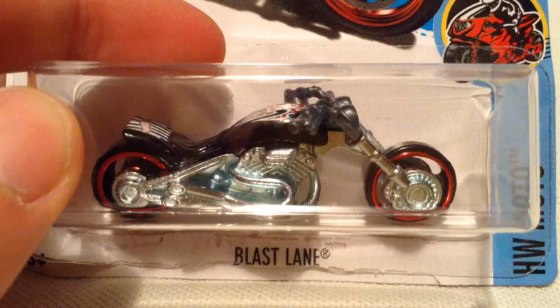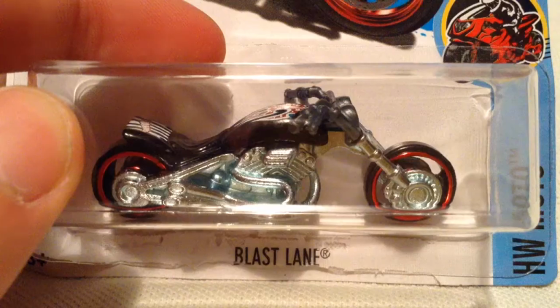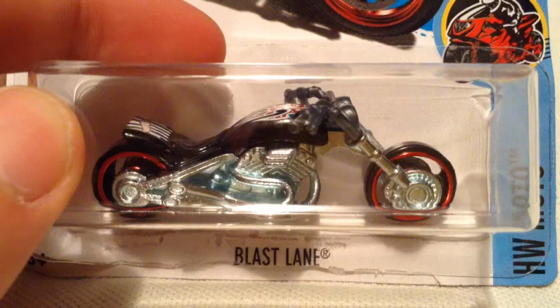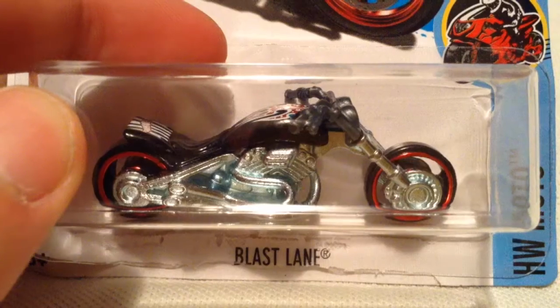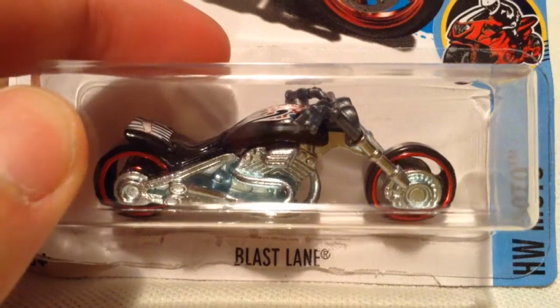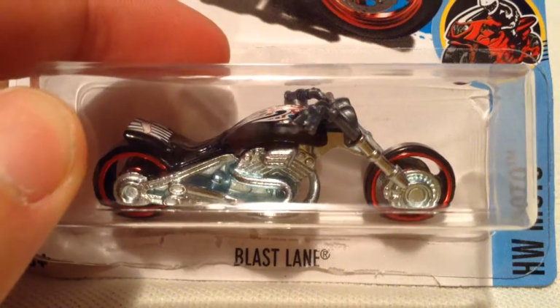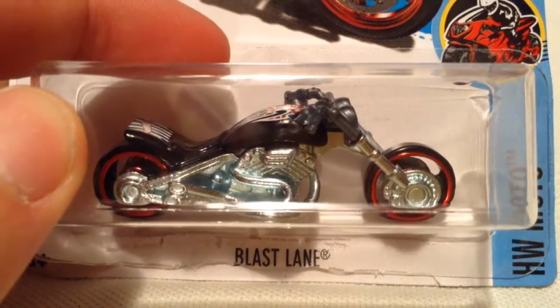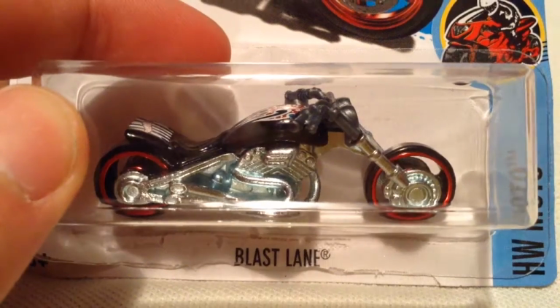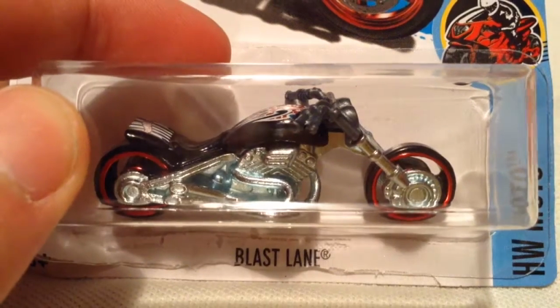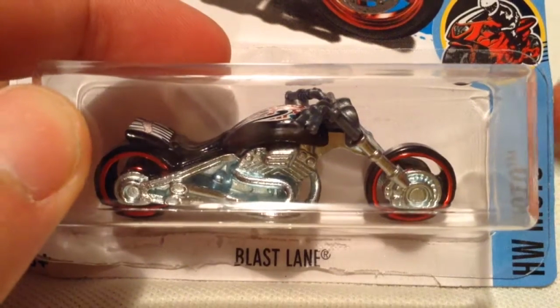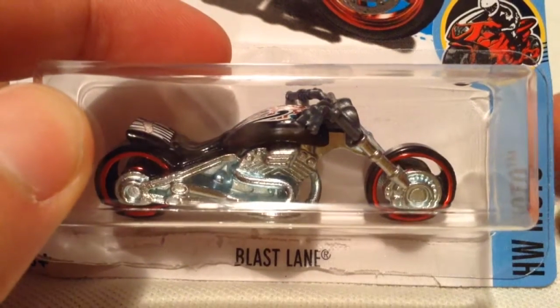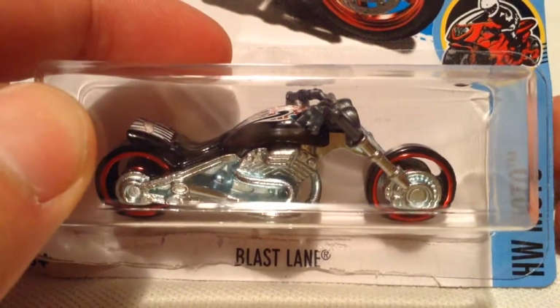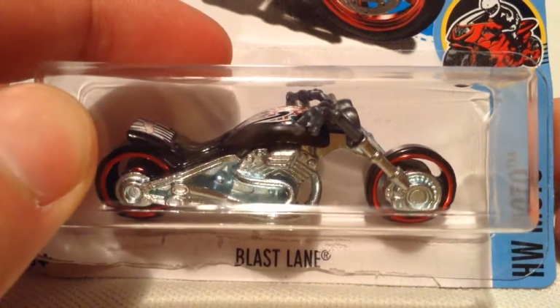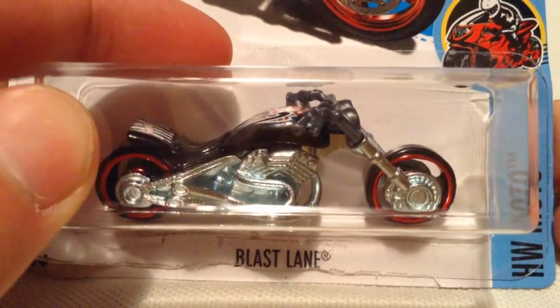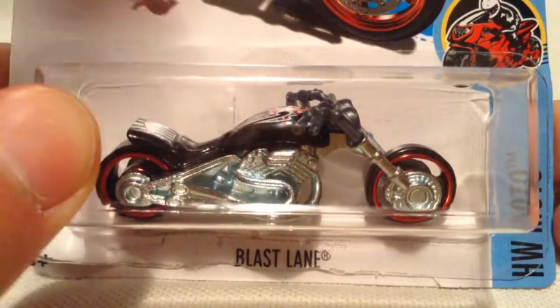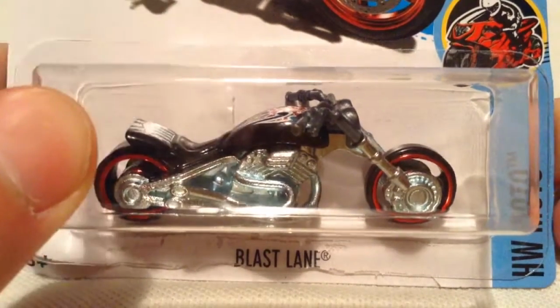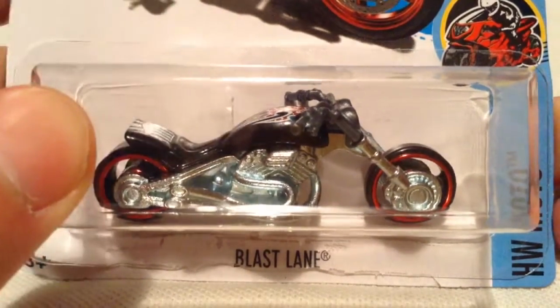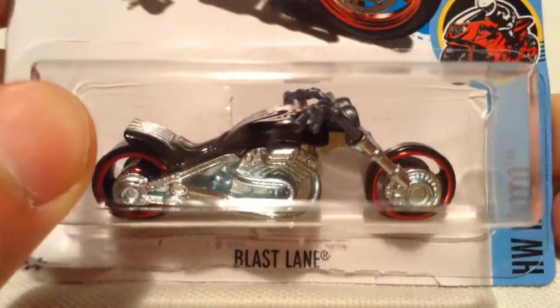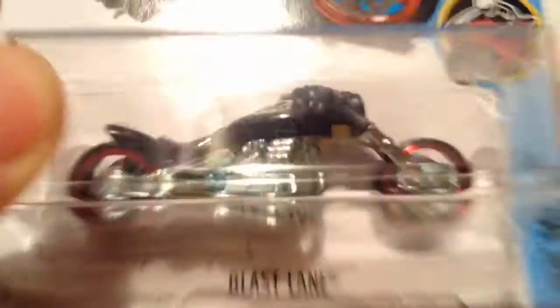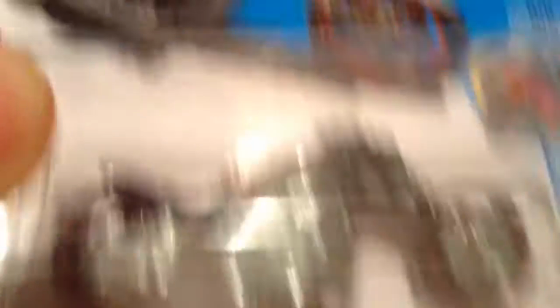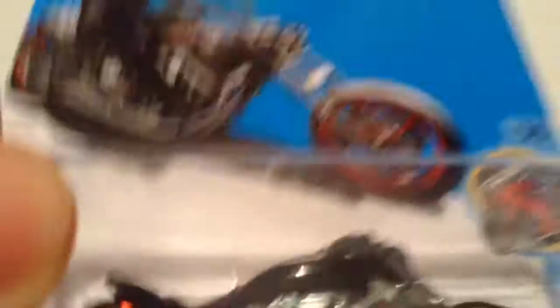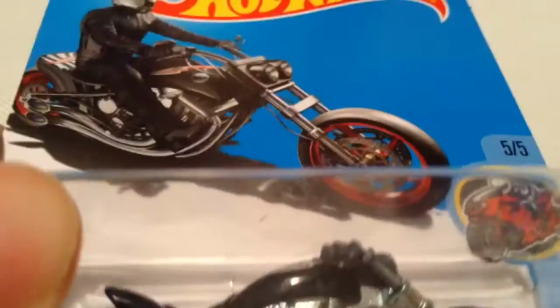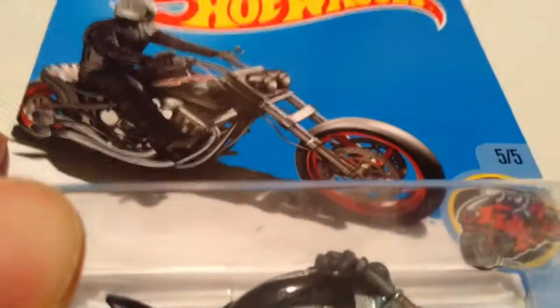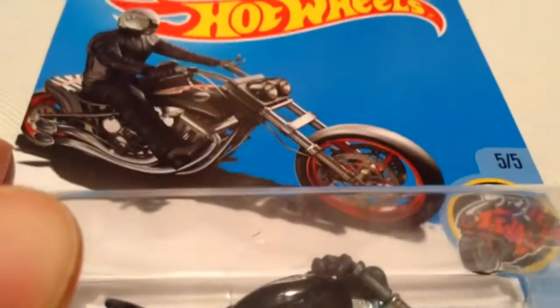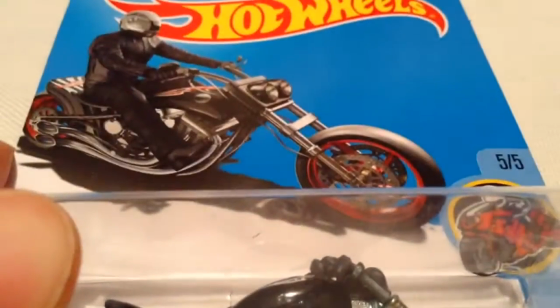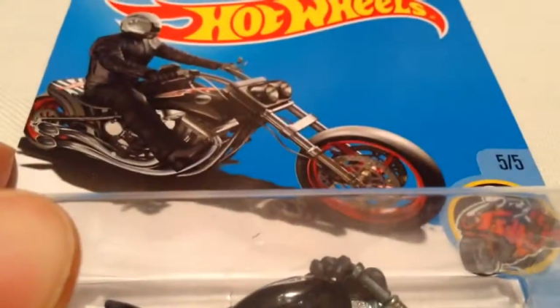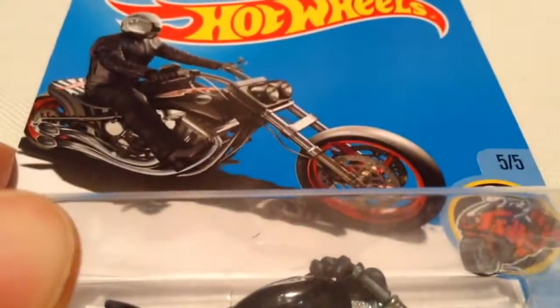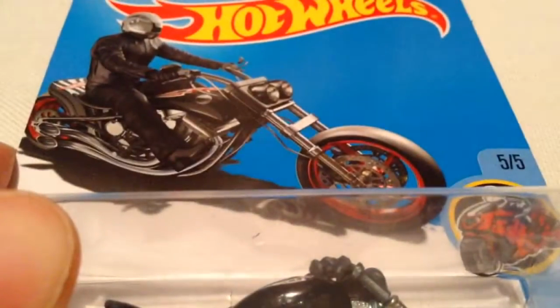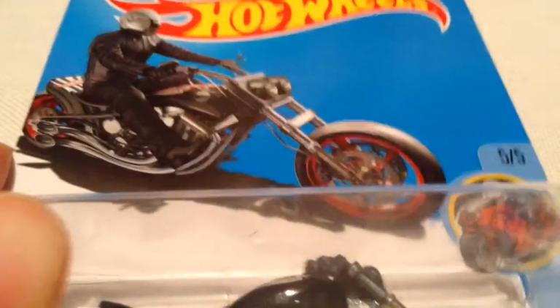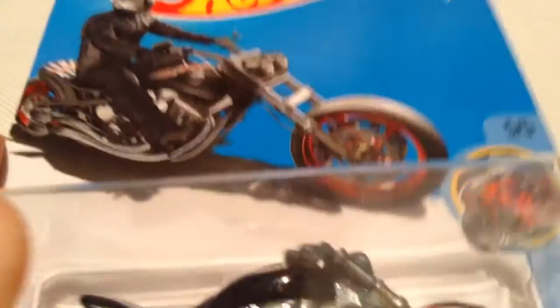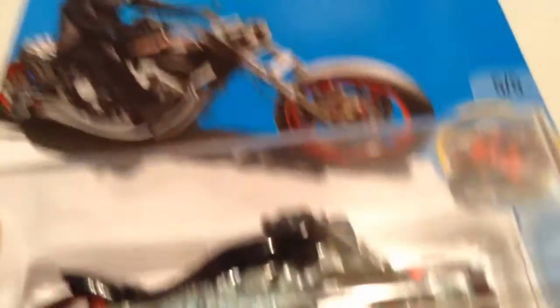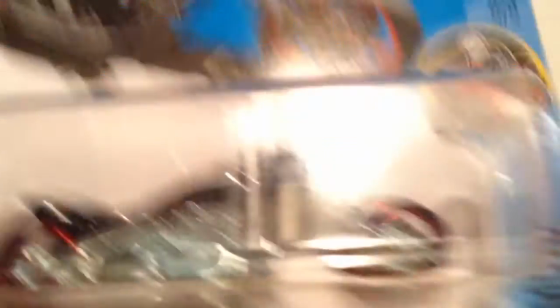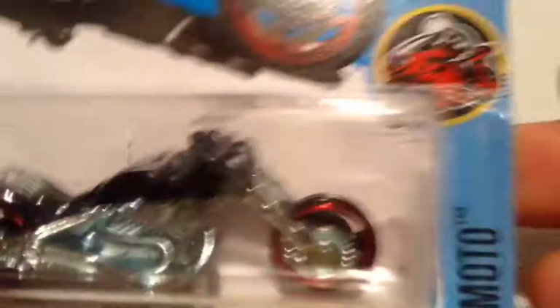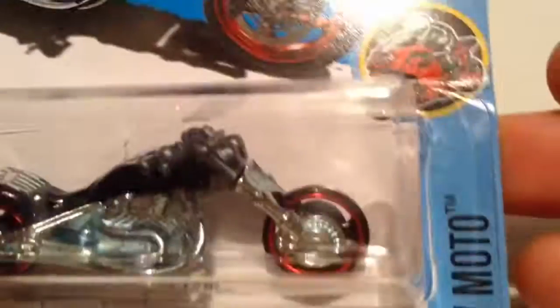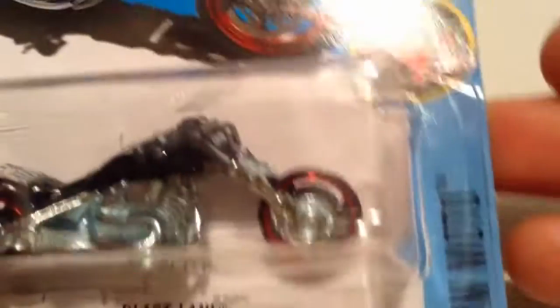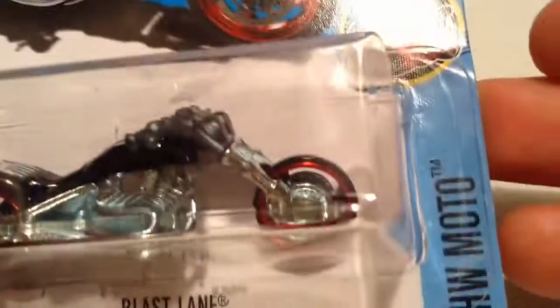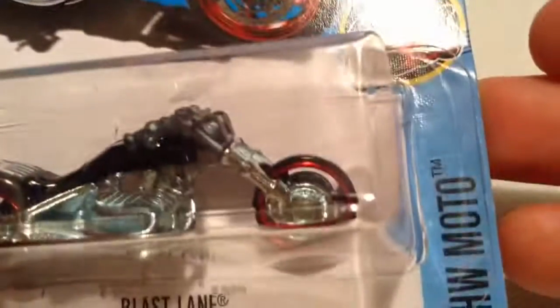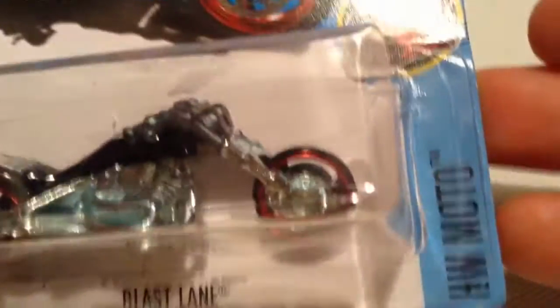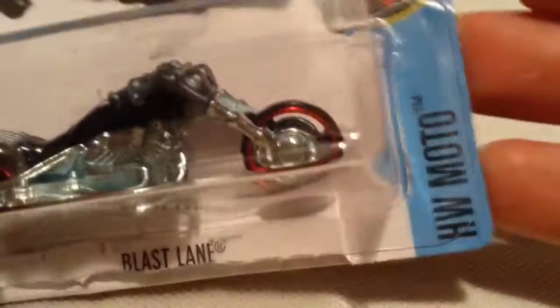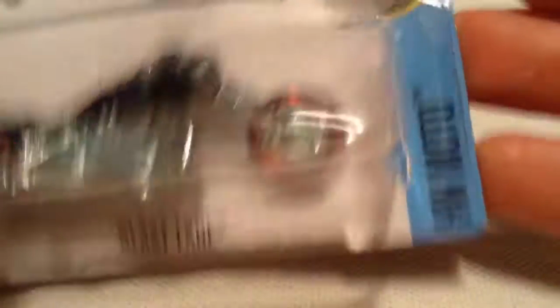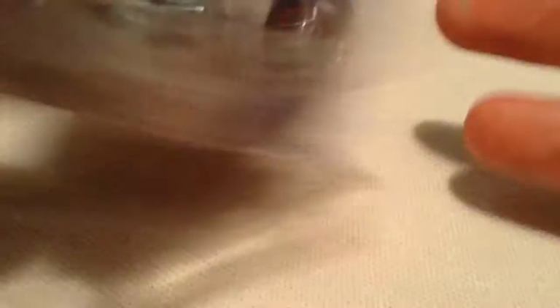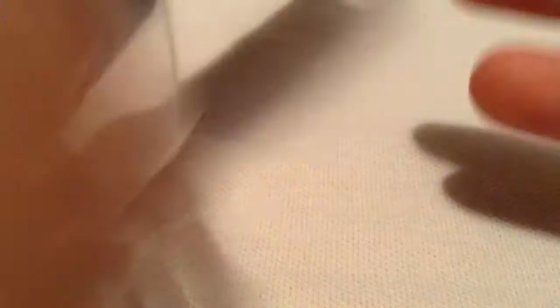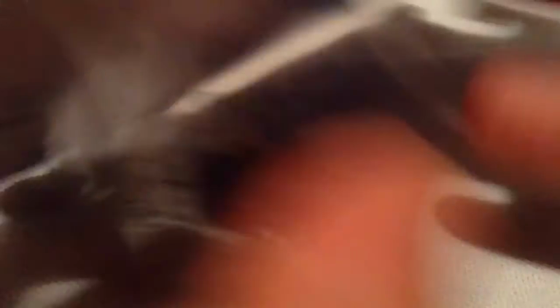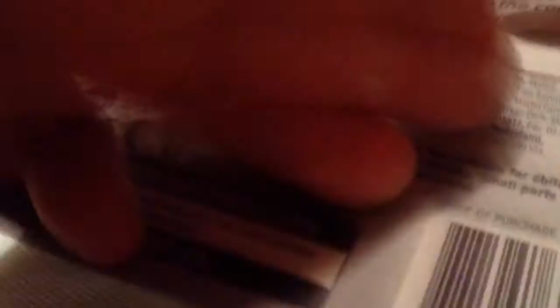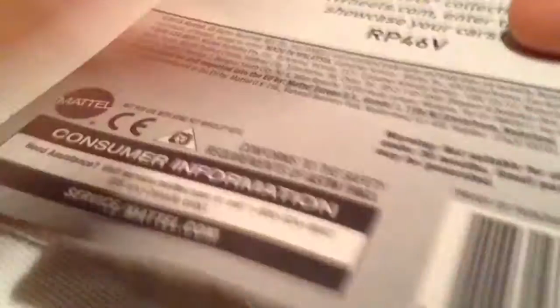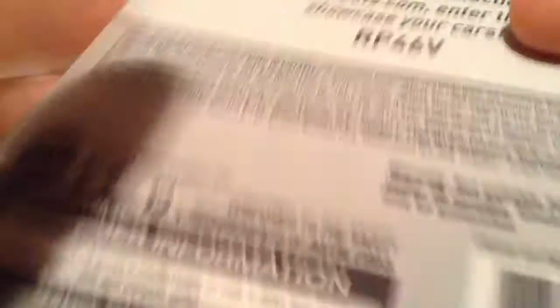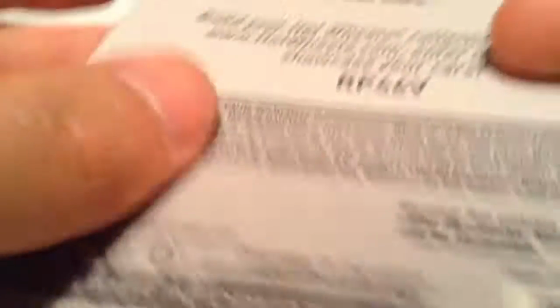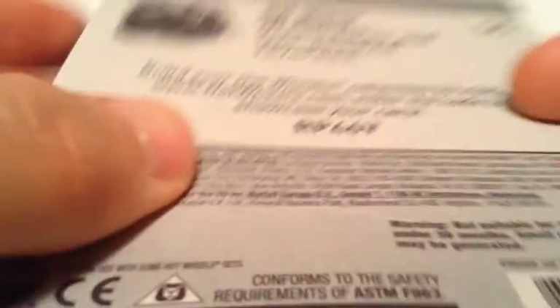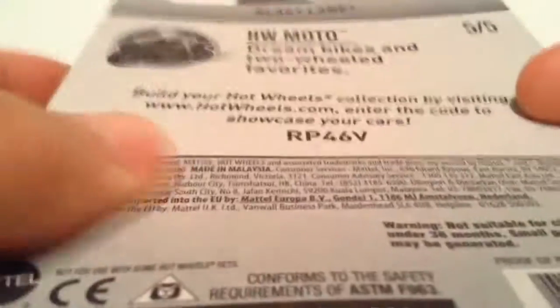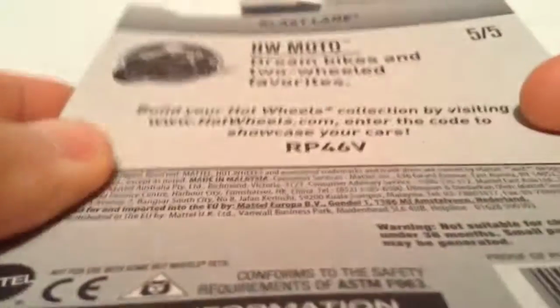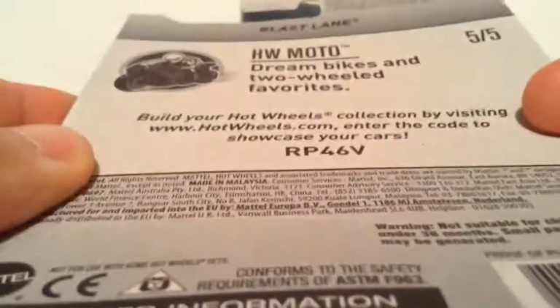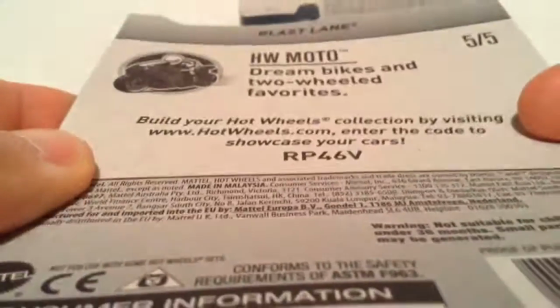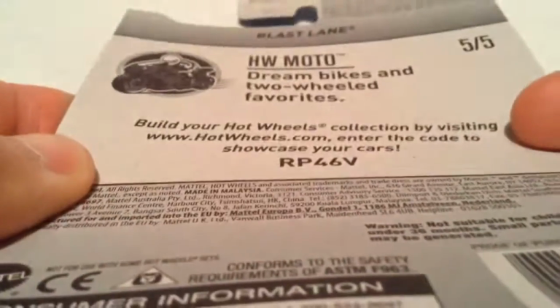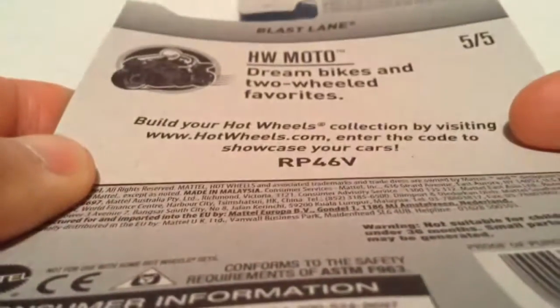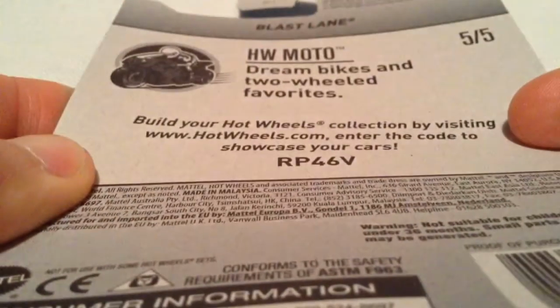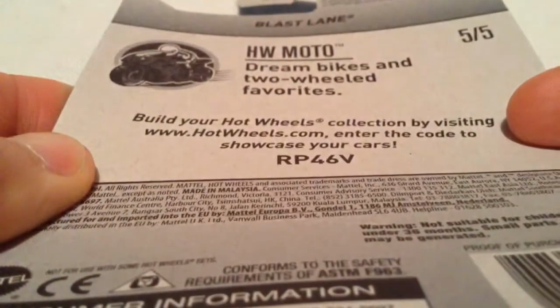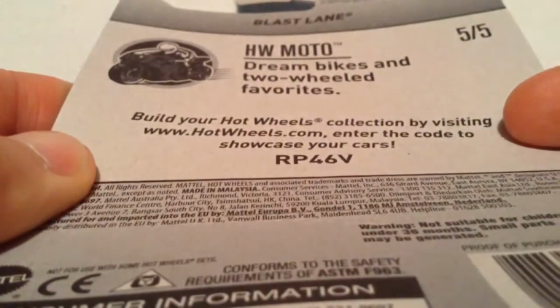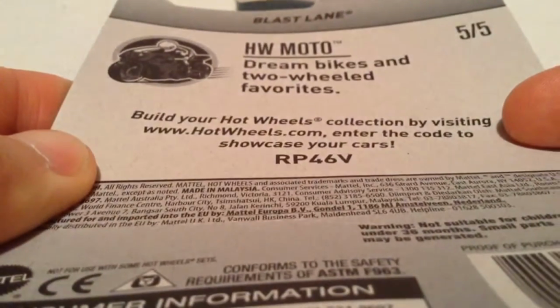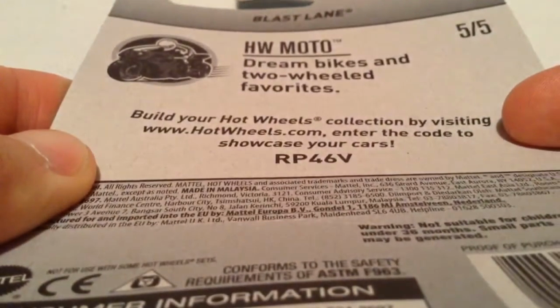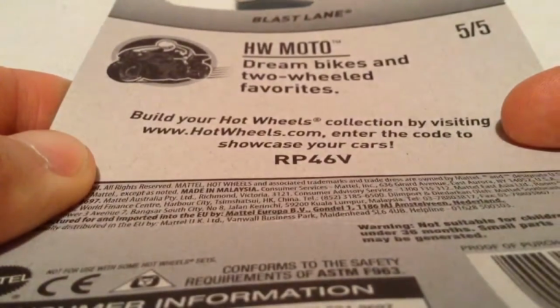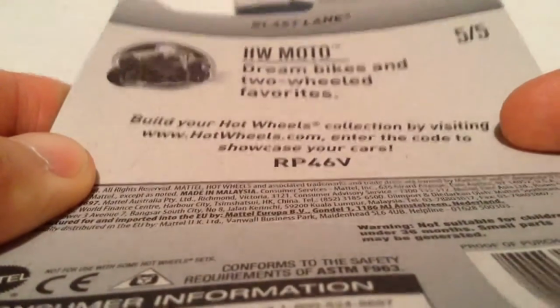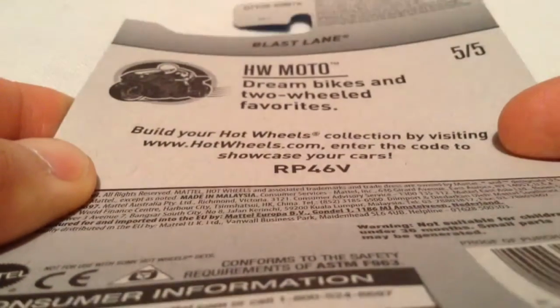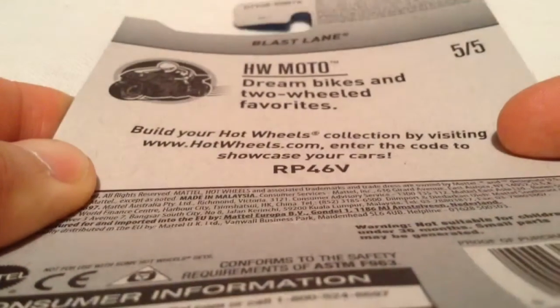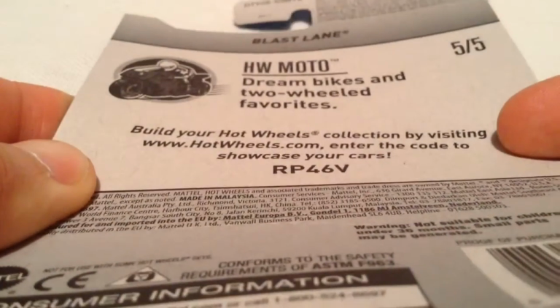Hey YouTube, it's me Julen. Here's a Blast Lane. There's card art there if you want to see that. Part of the HW Moto line for 2017. In the back of the card if you want to see that.